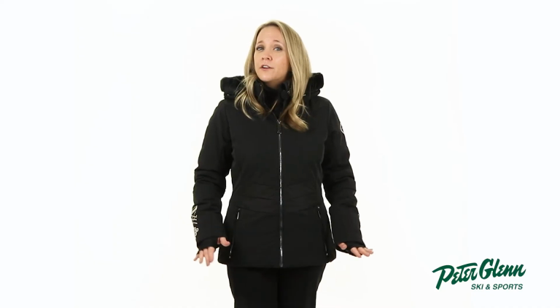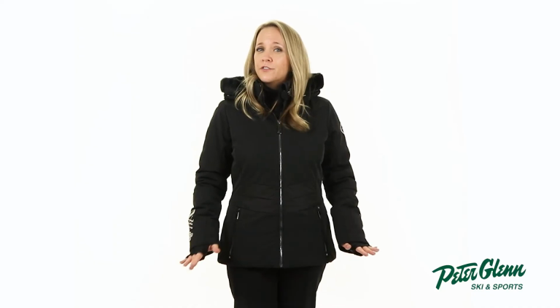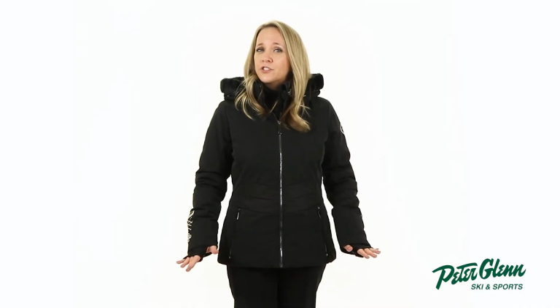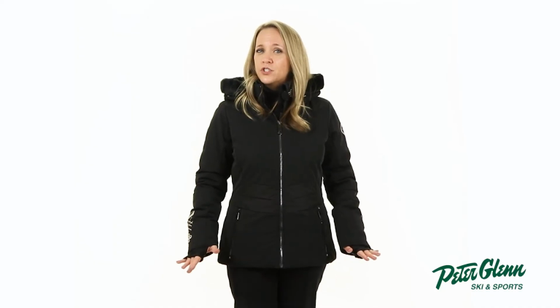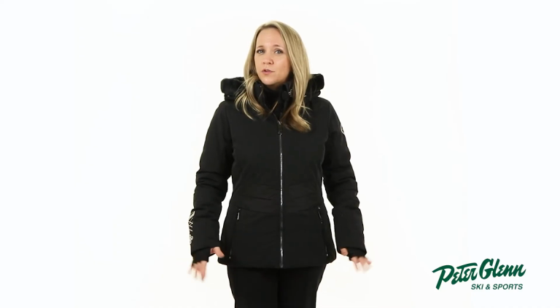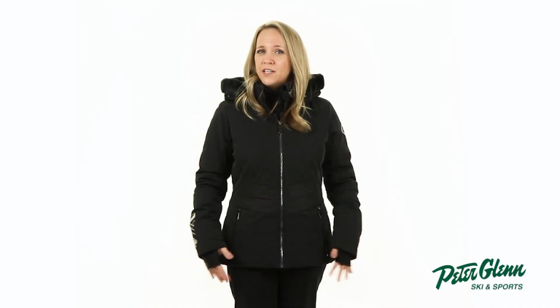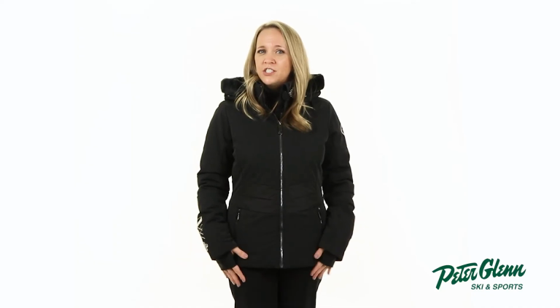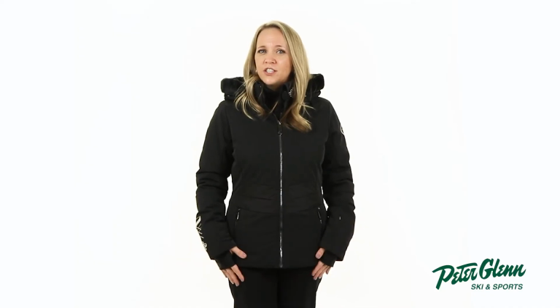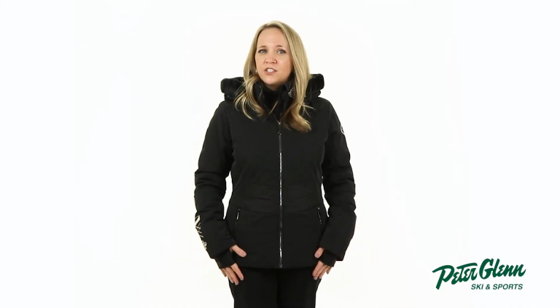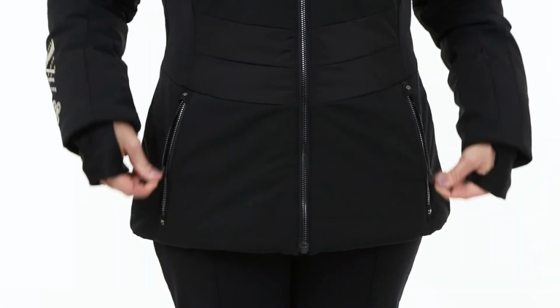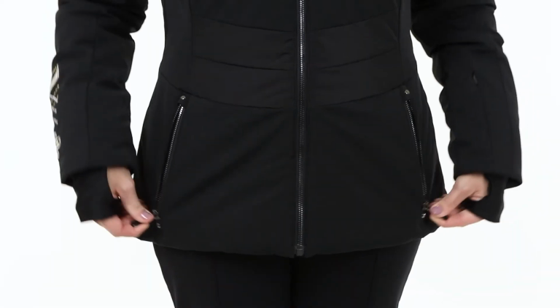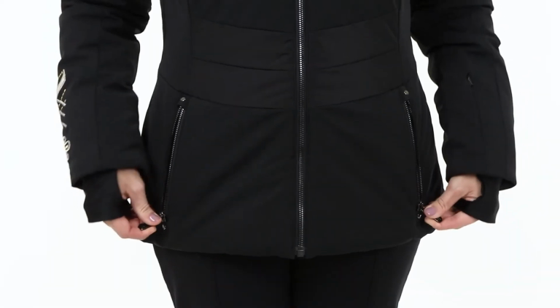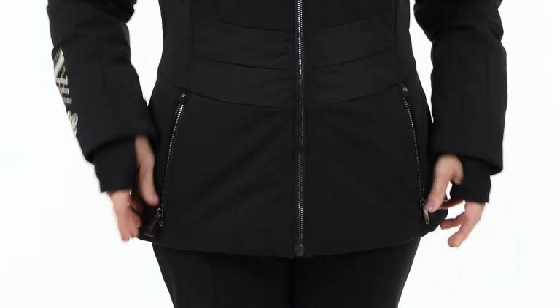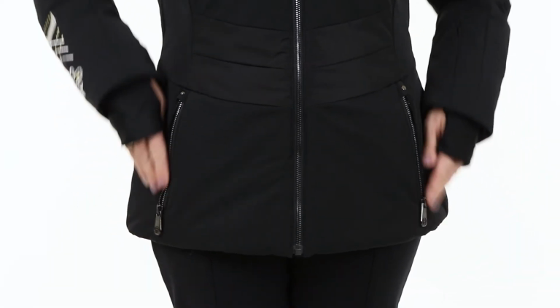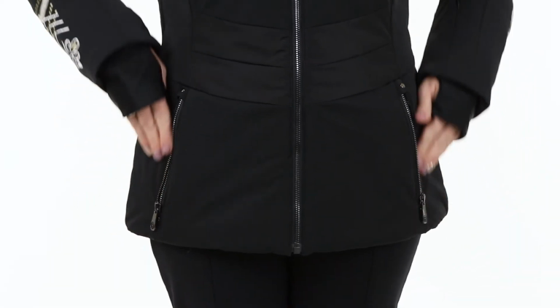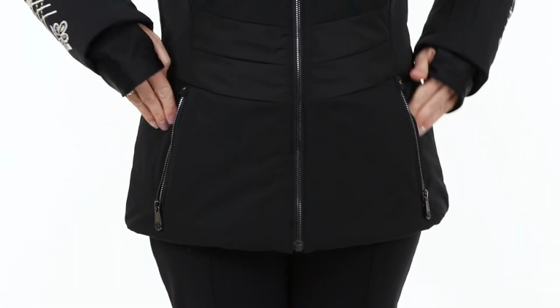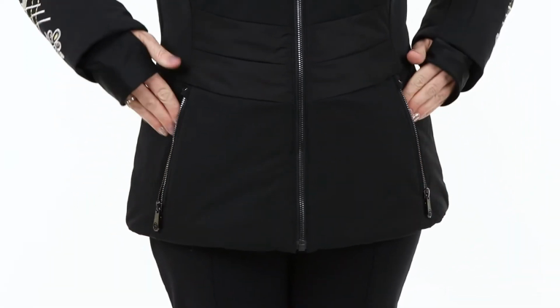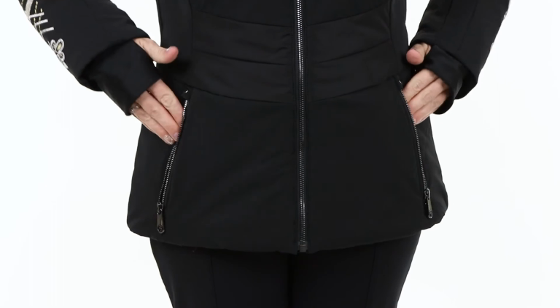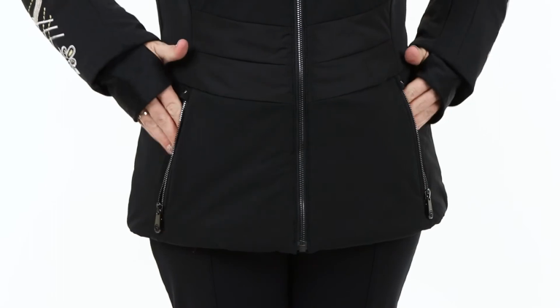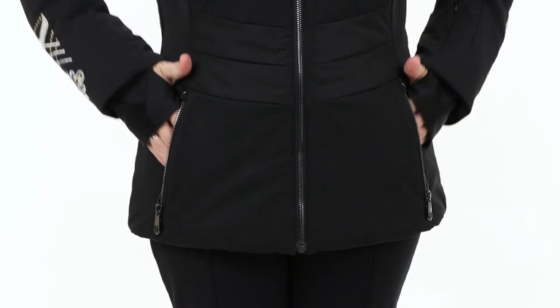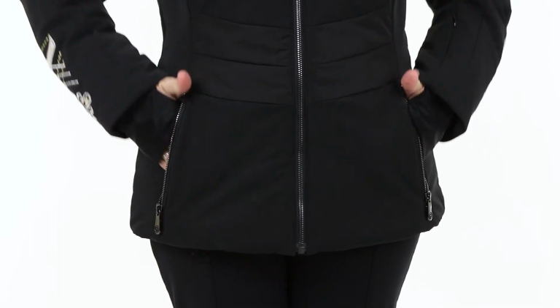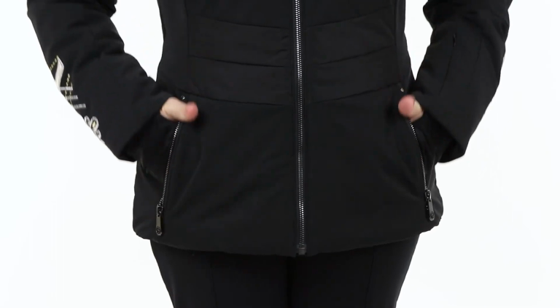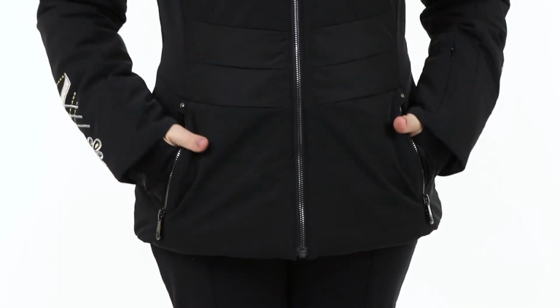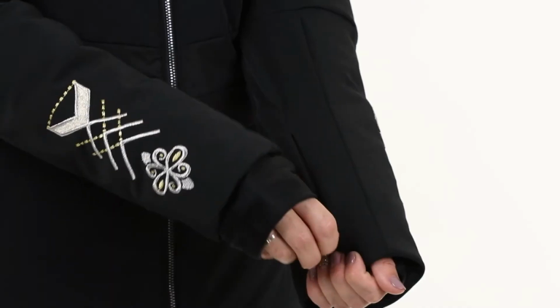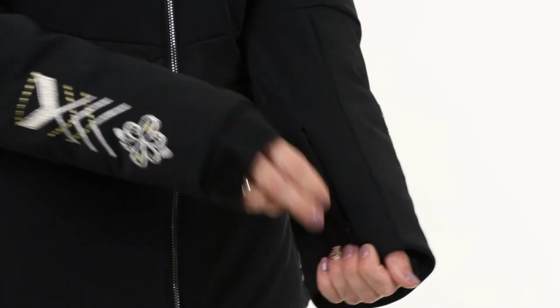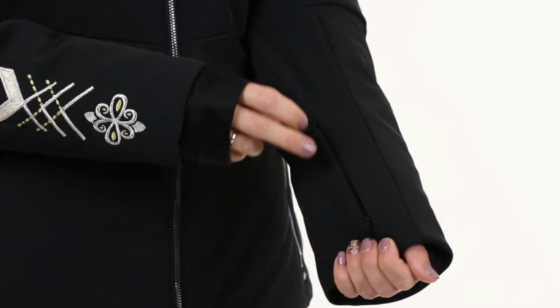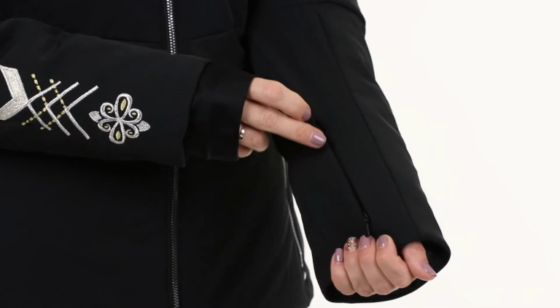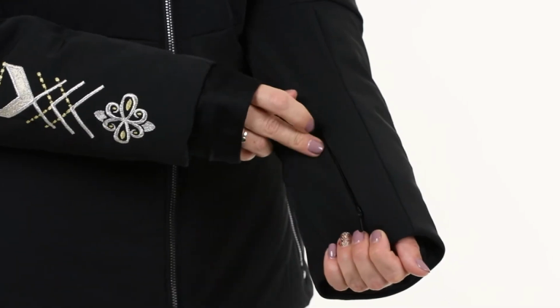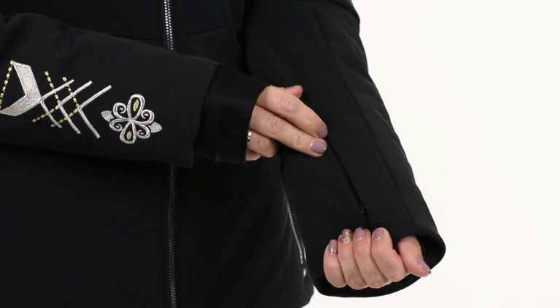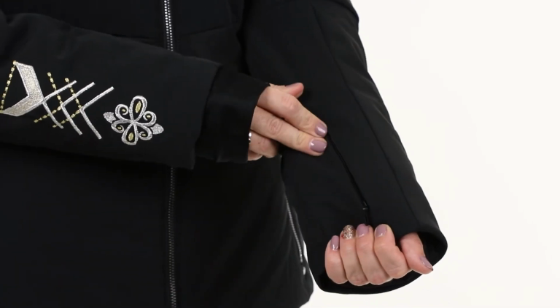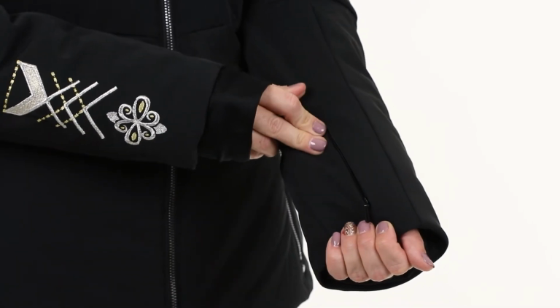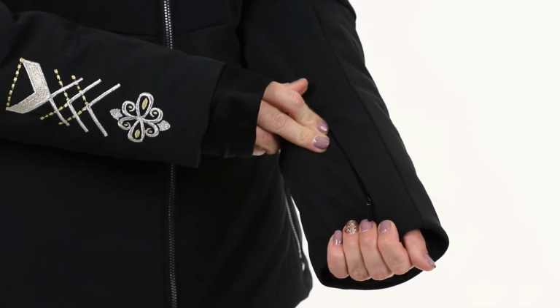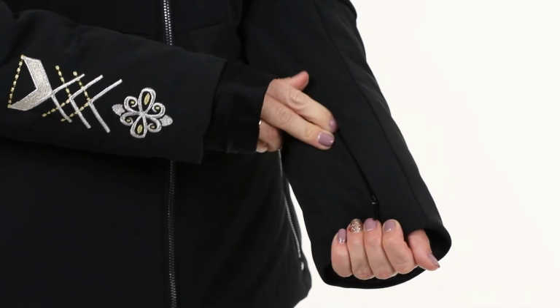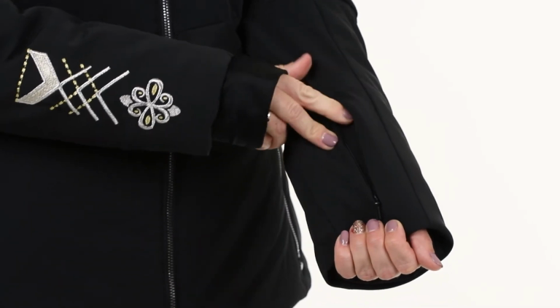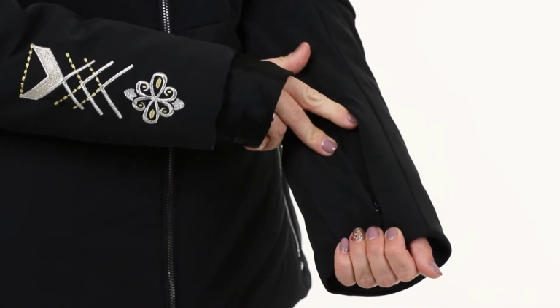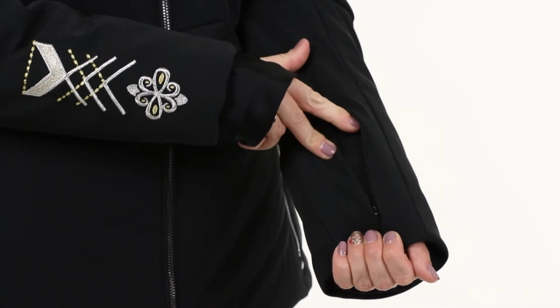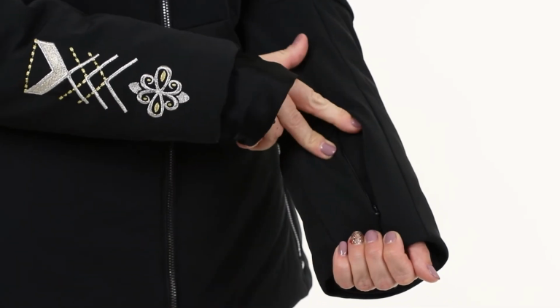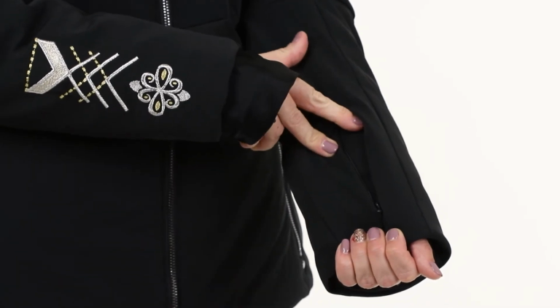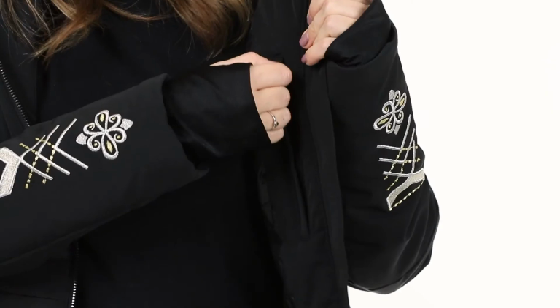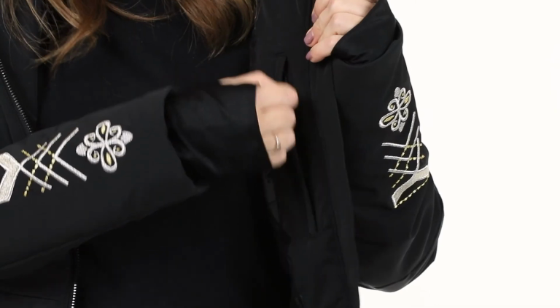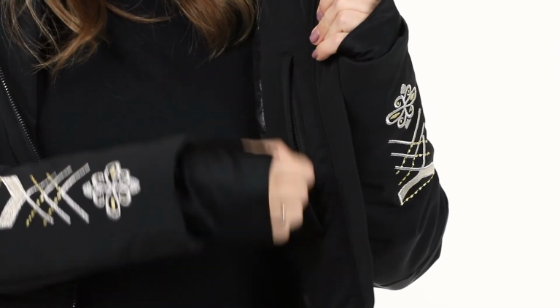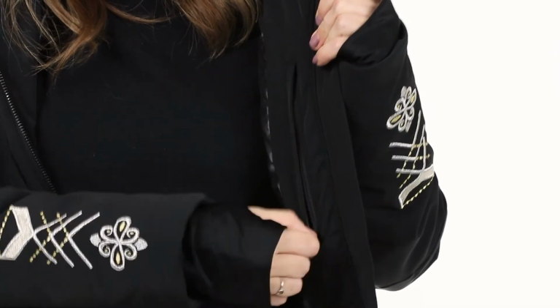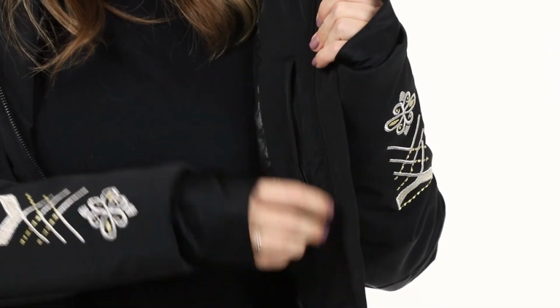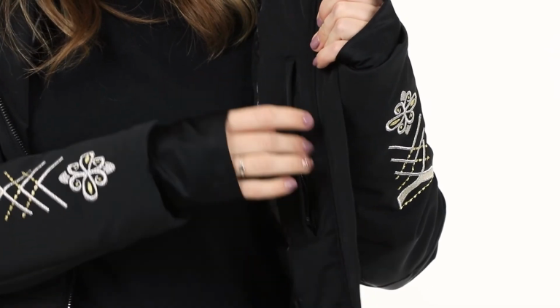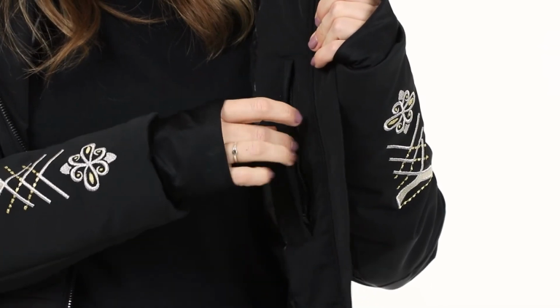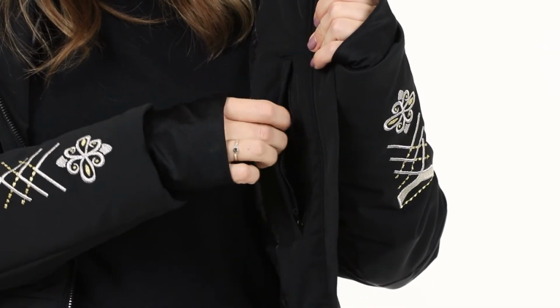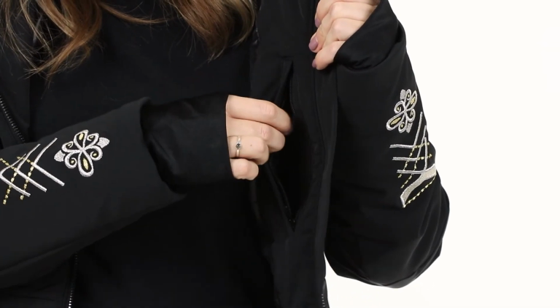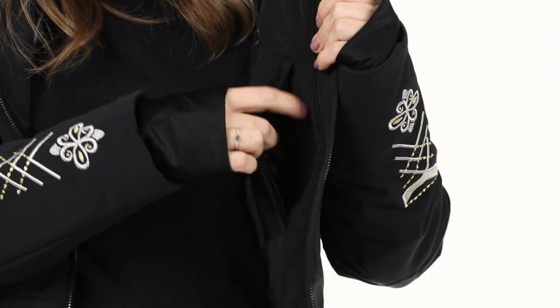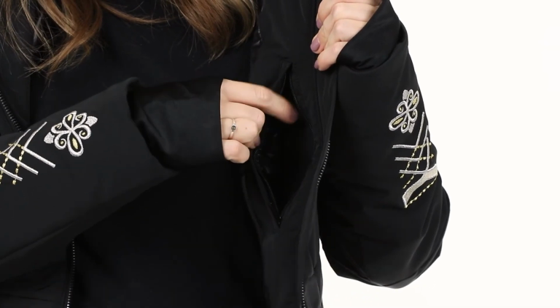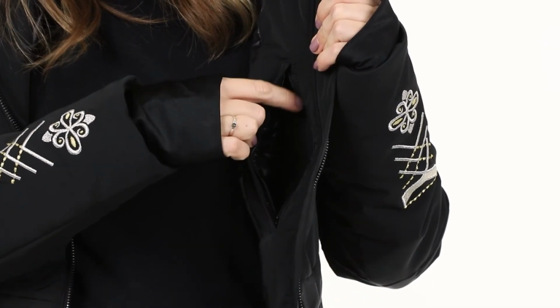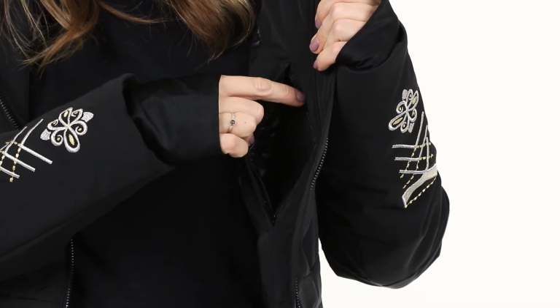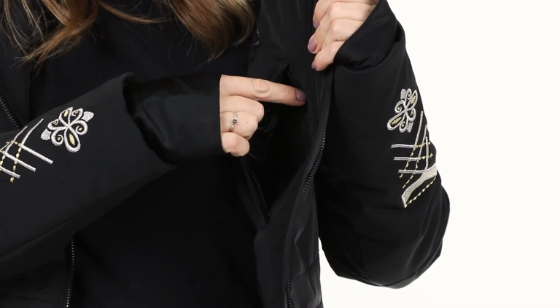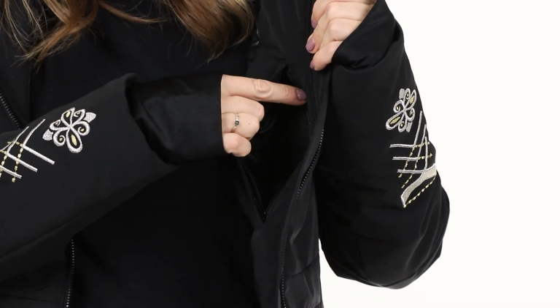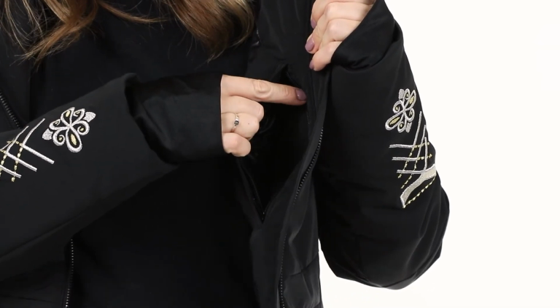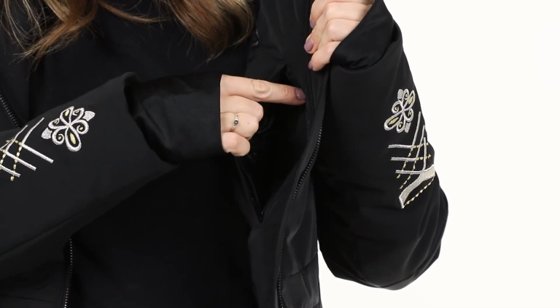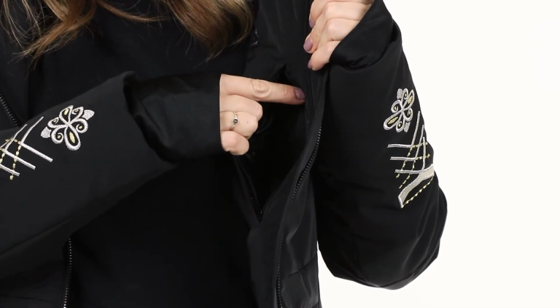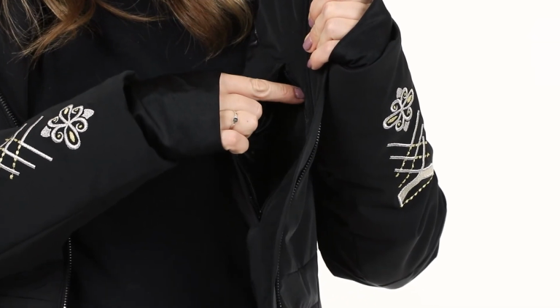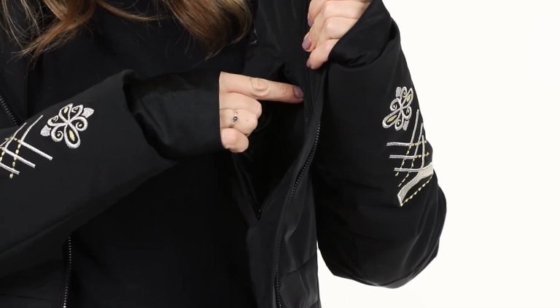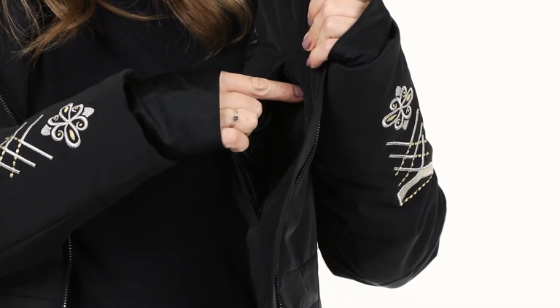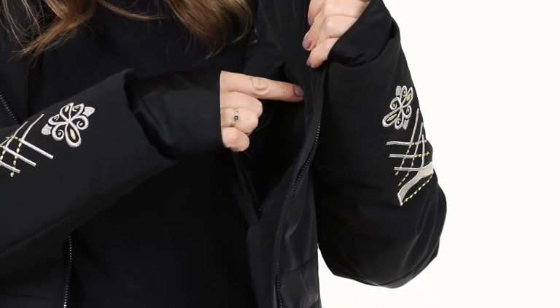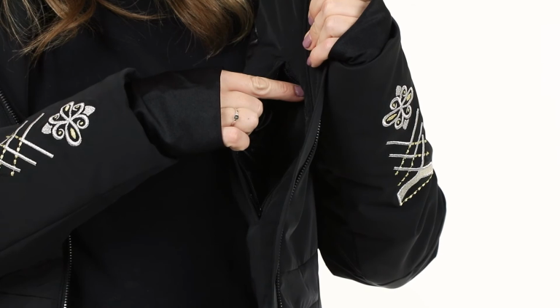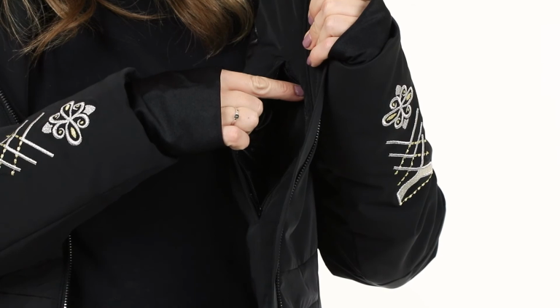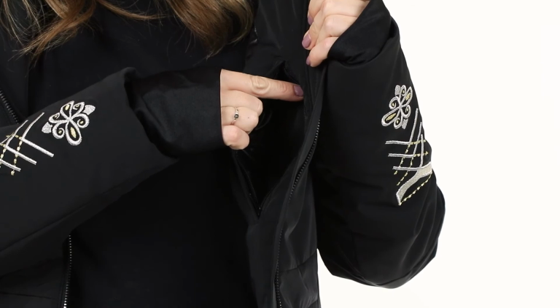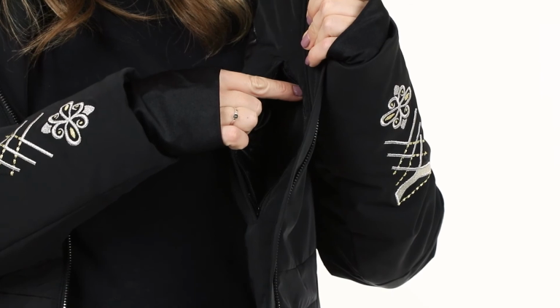For storage, there's two zippered waist pockets and a pass pocket on the sleeve. On the inside, there's one zippered pocket to hold your smaller essentials.